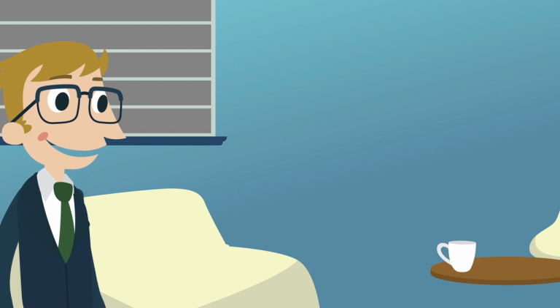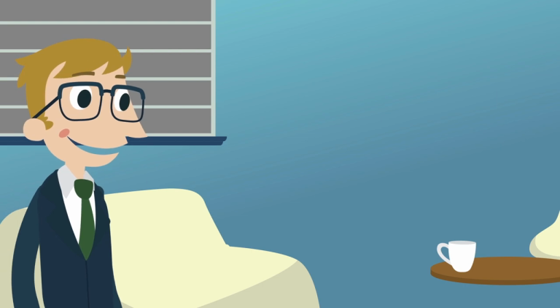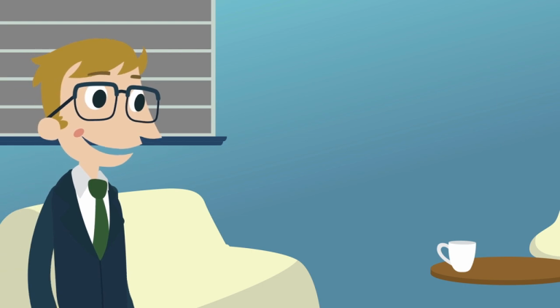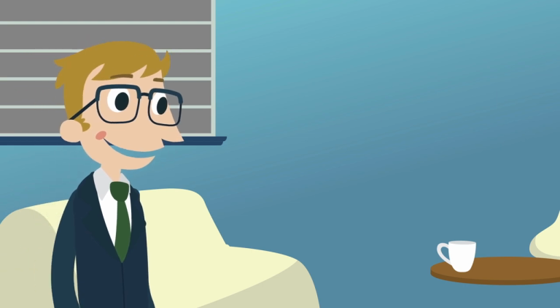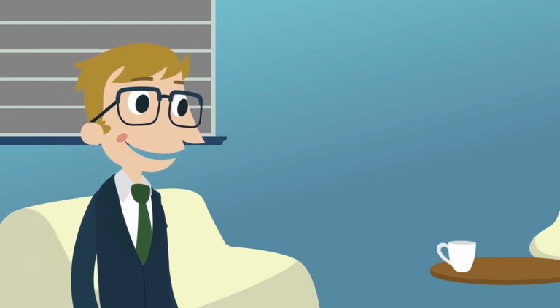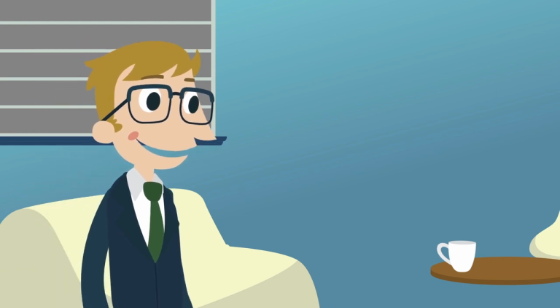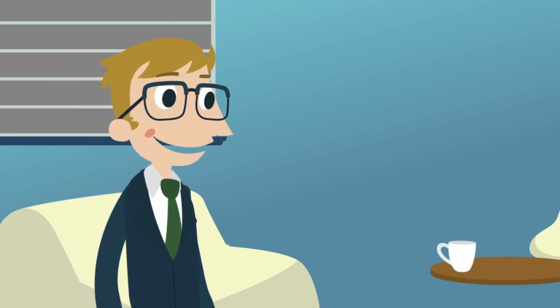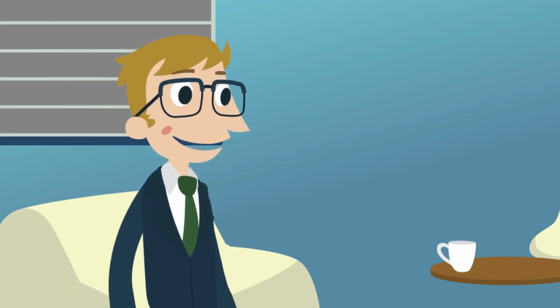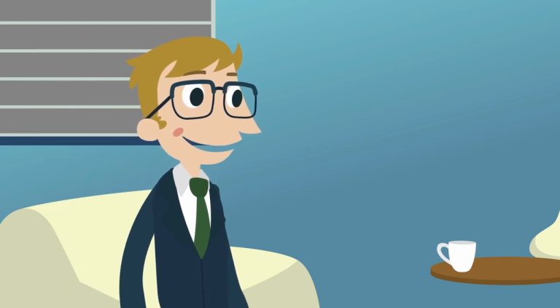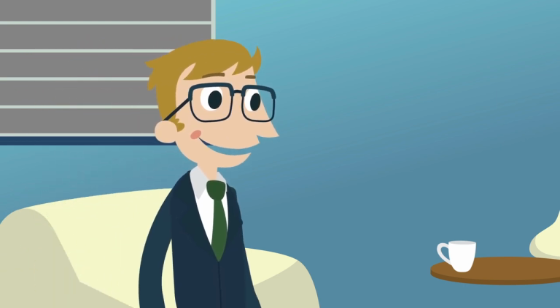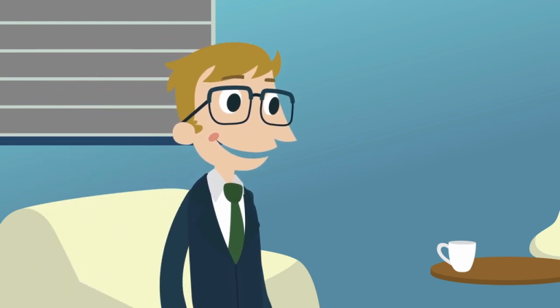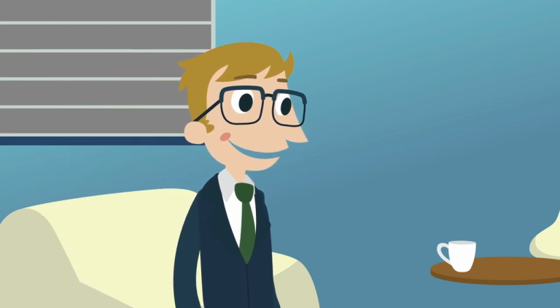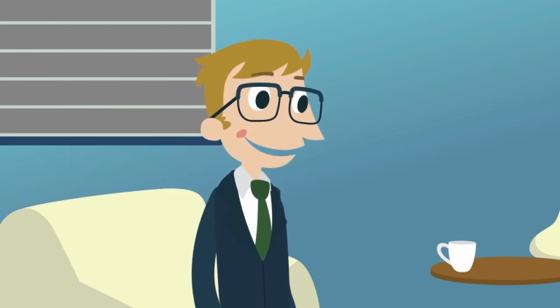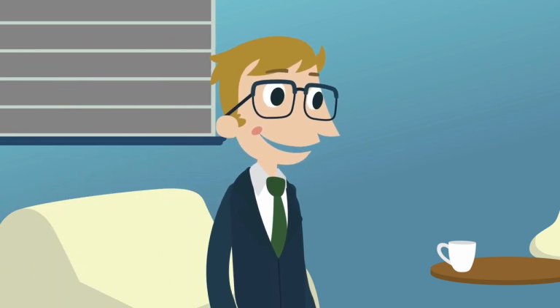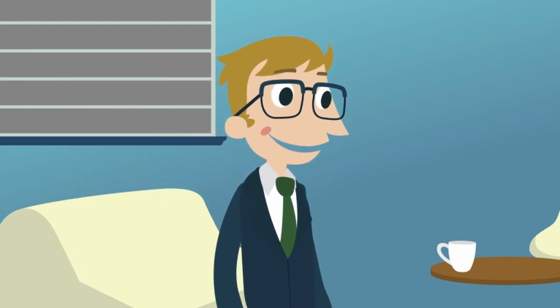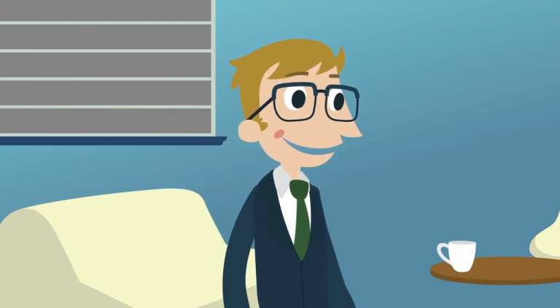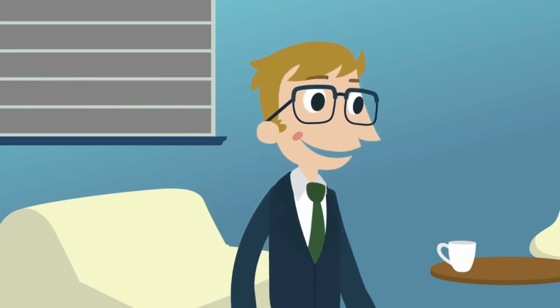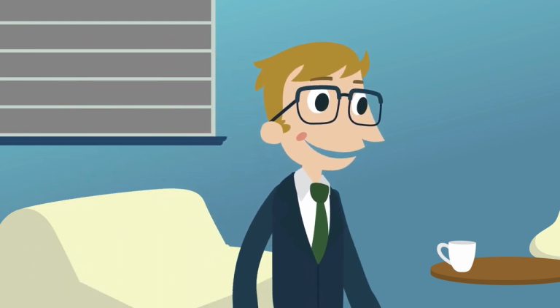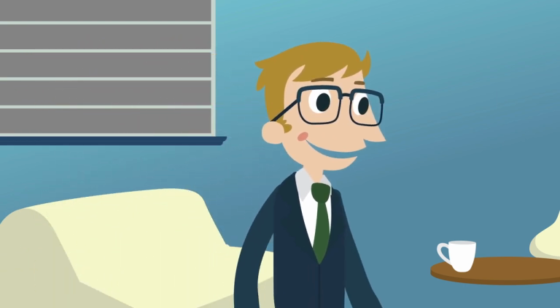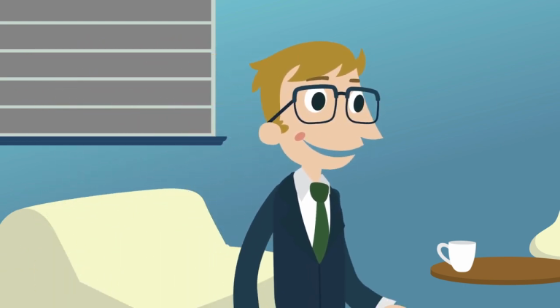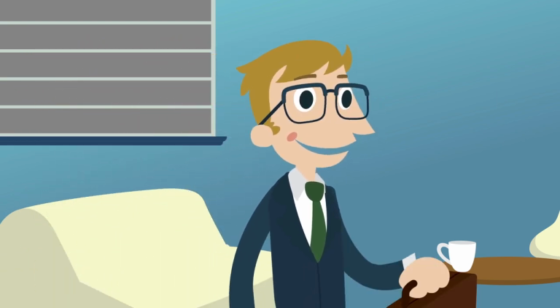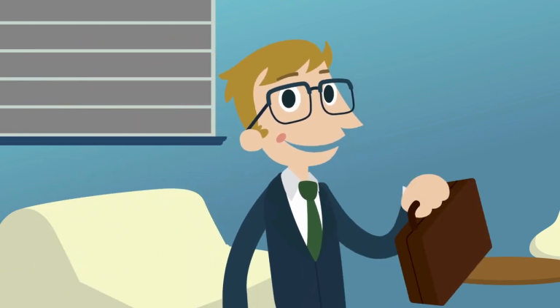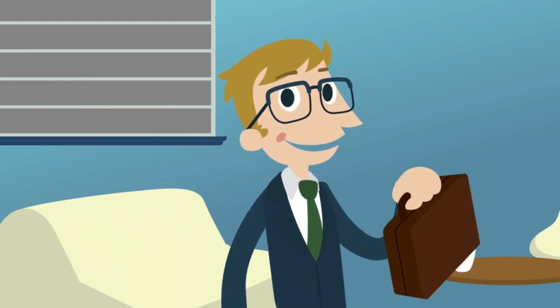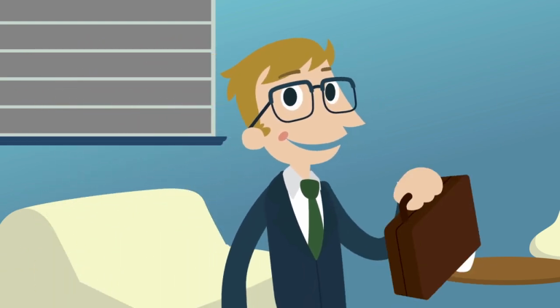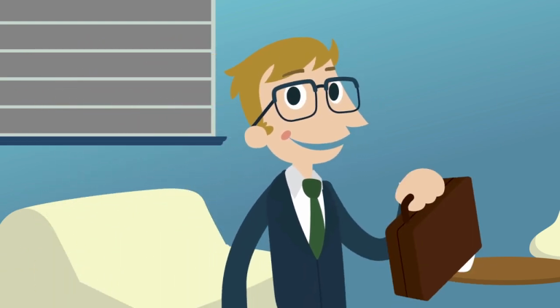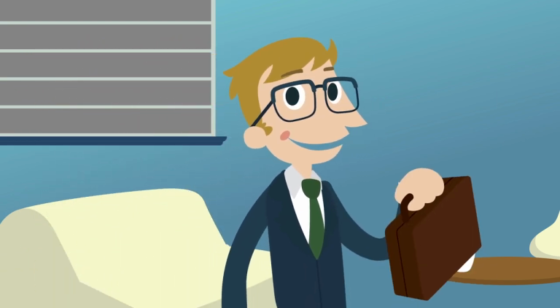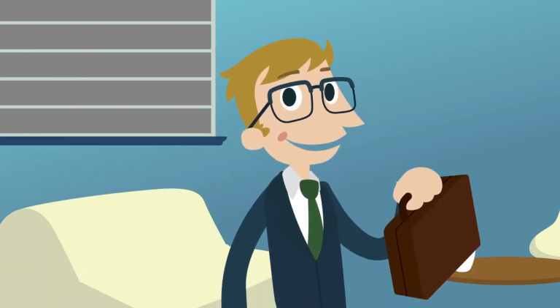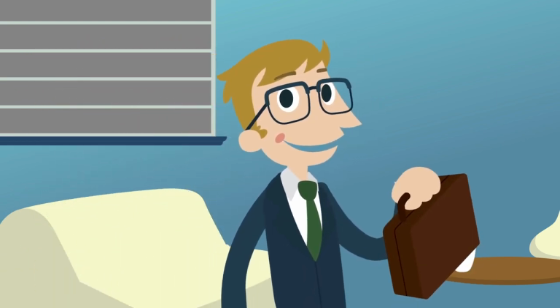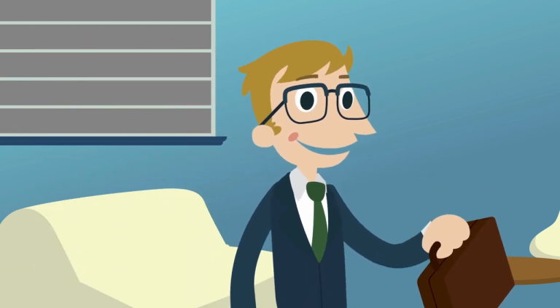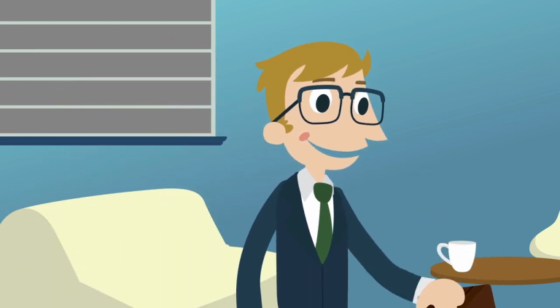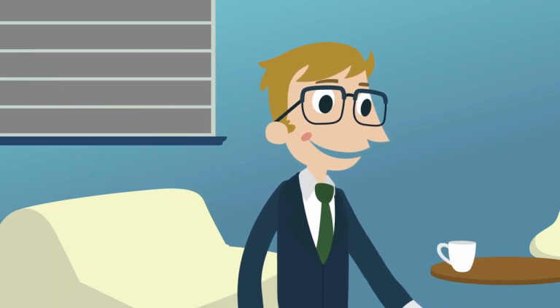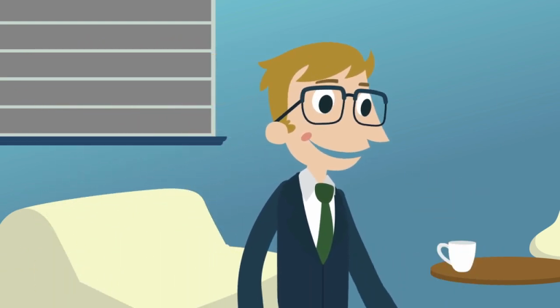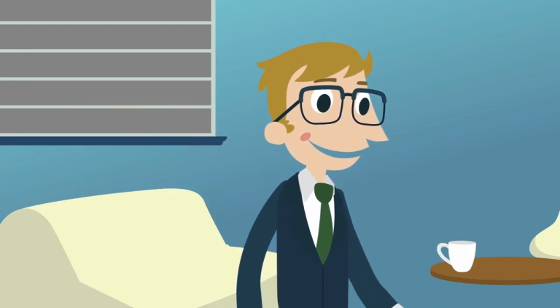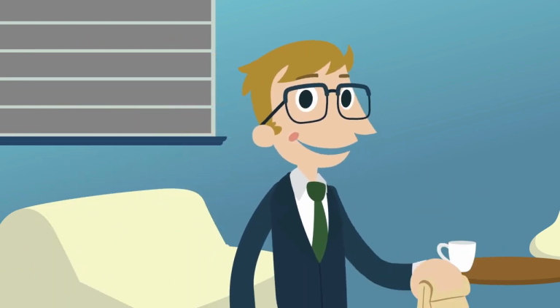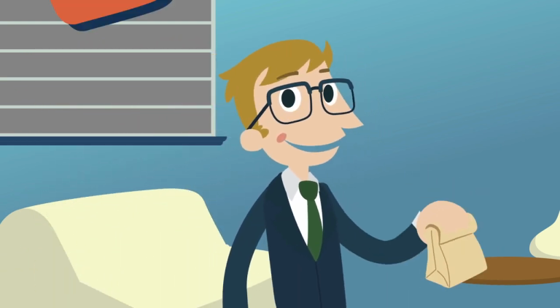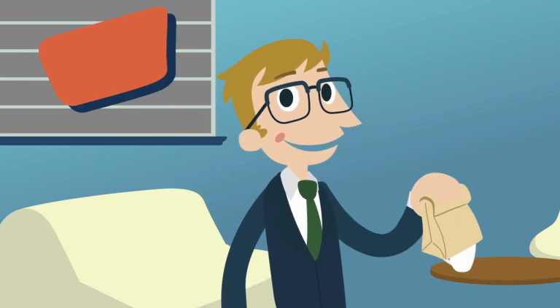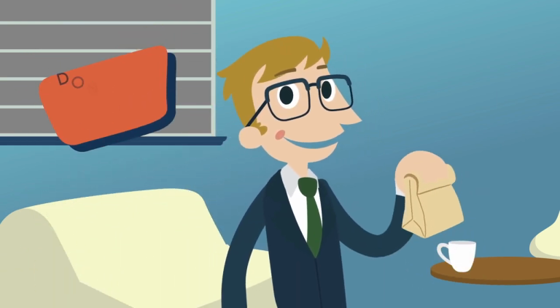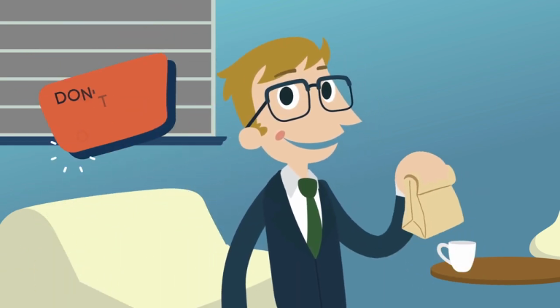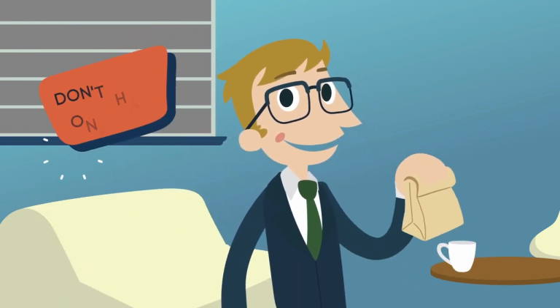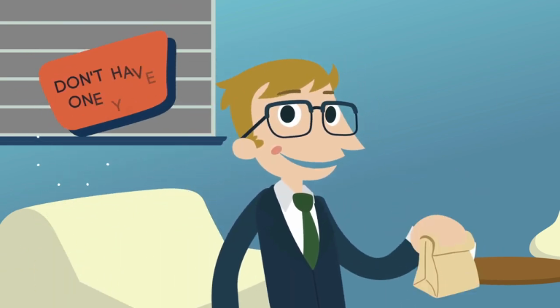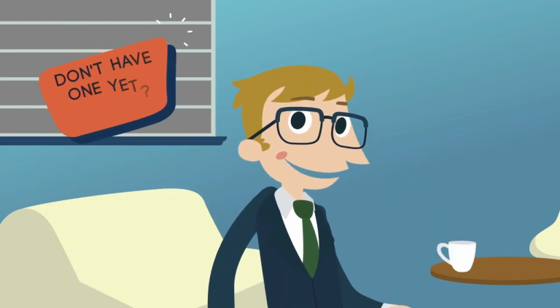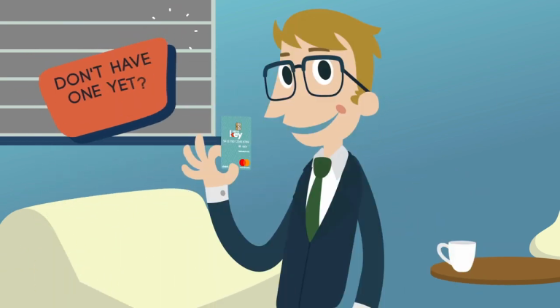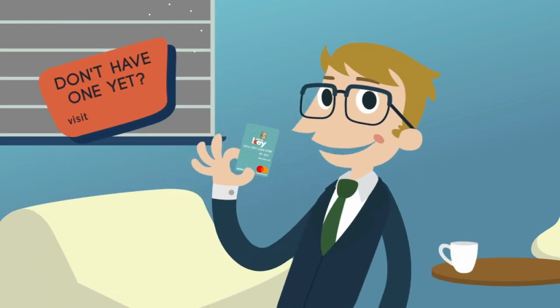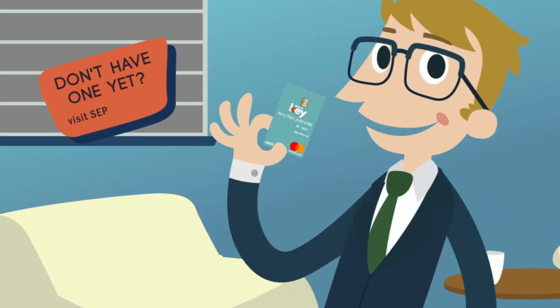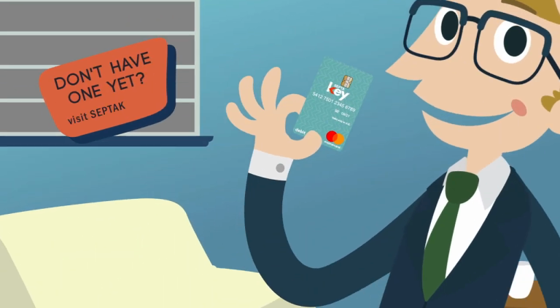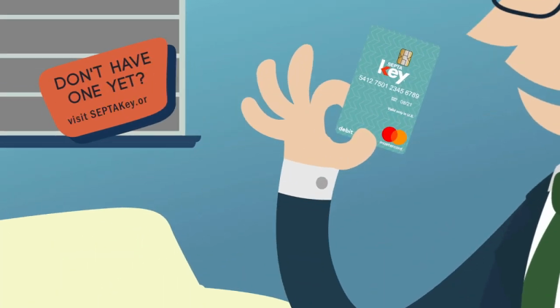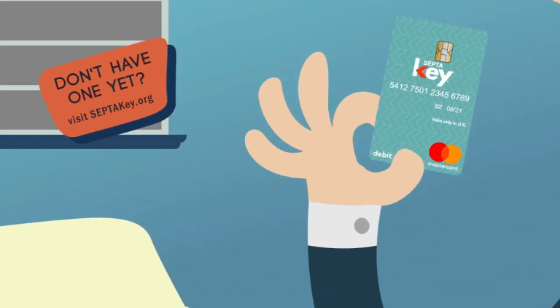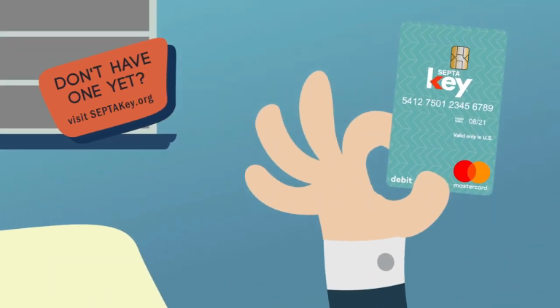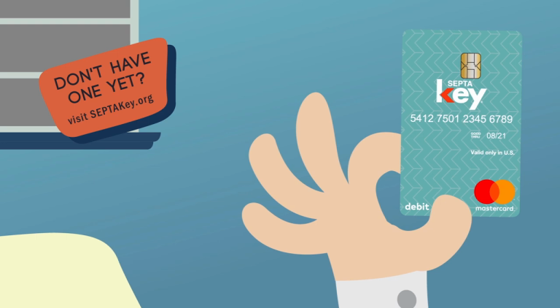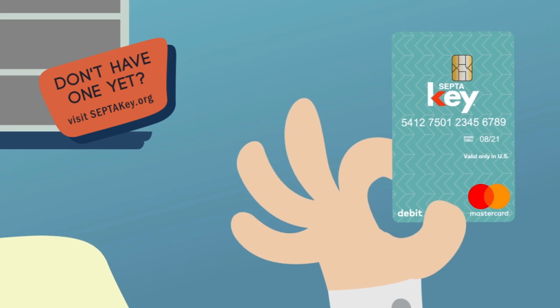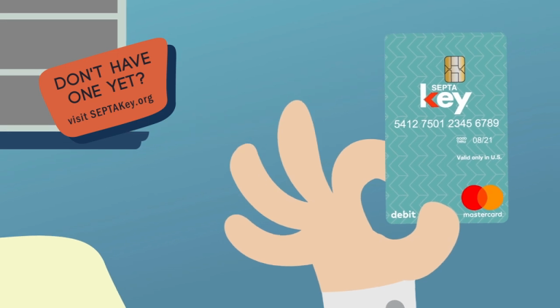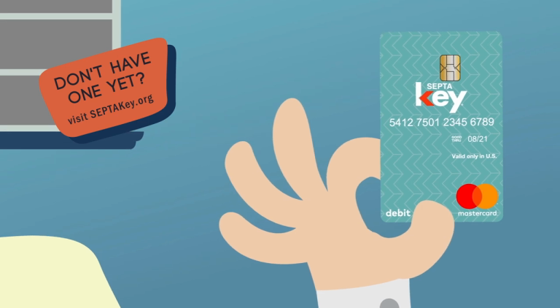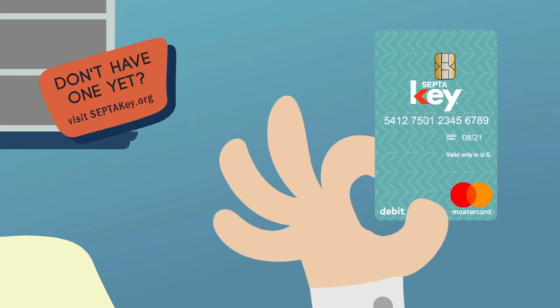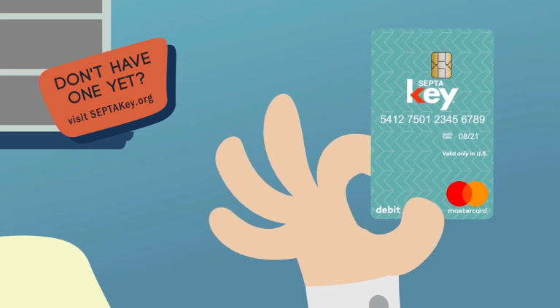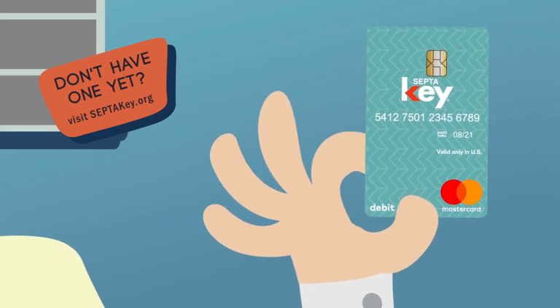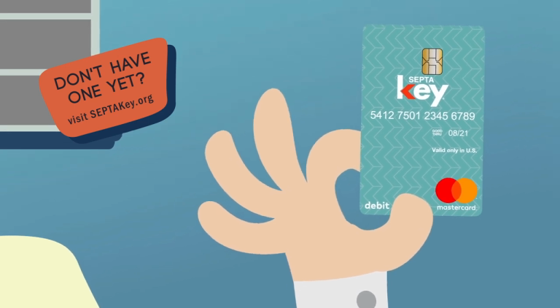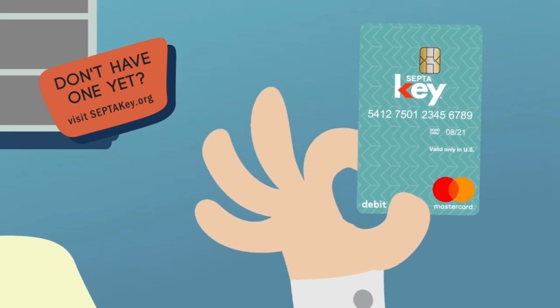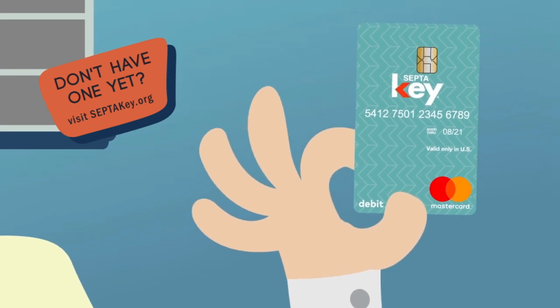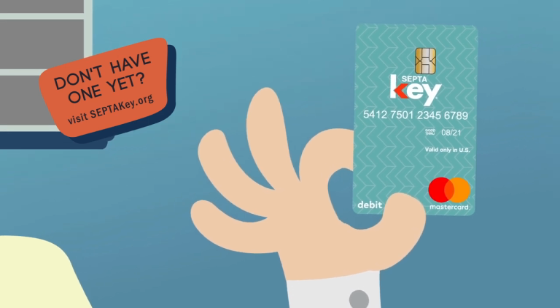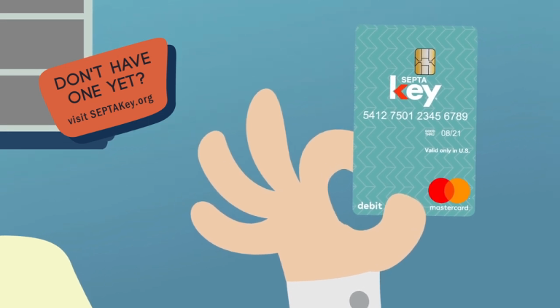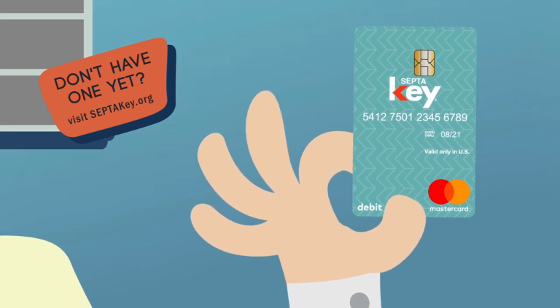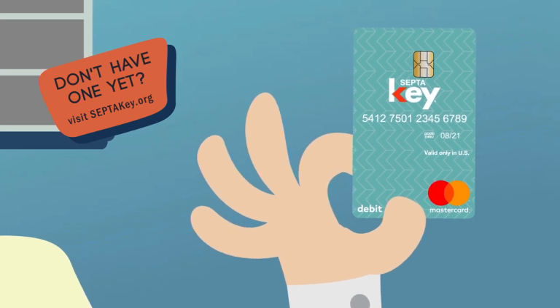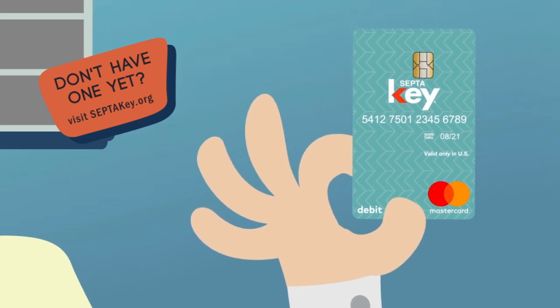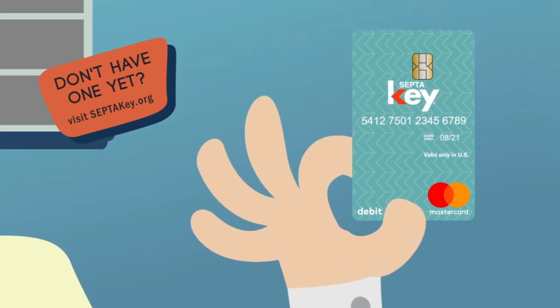Before you head into the office, grab your laptop, your lunch bag, and most importantly, your SEPTA key card.